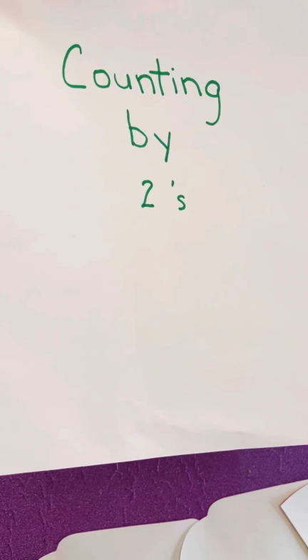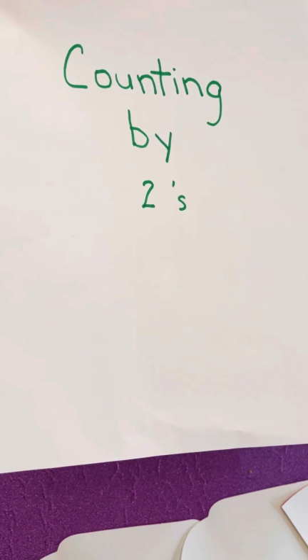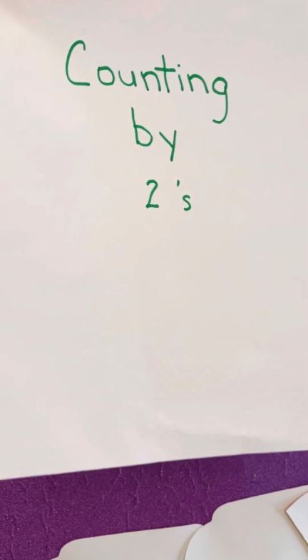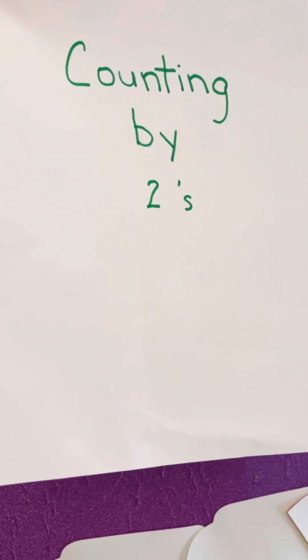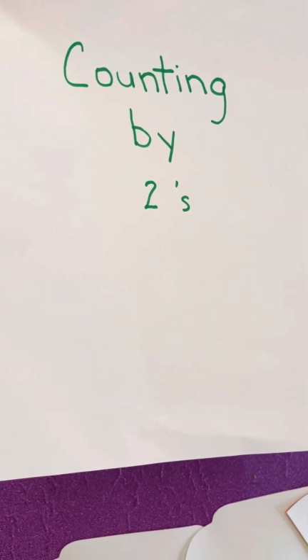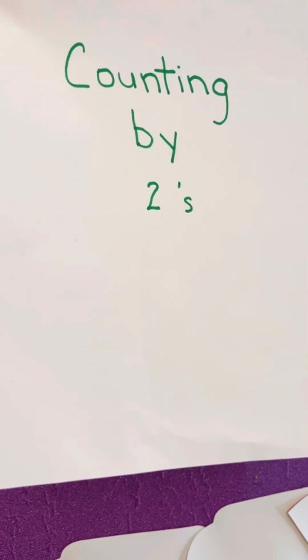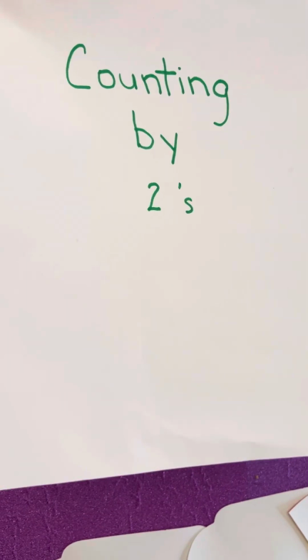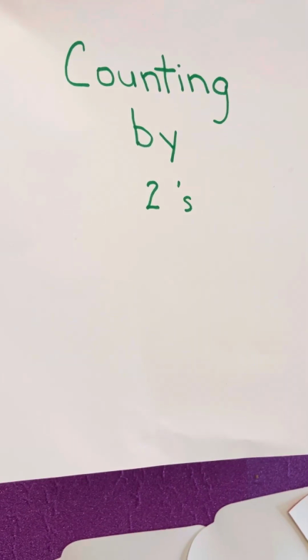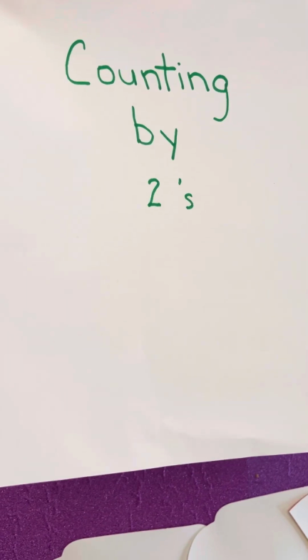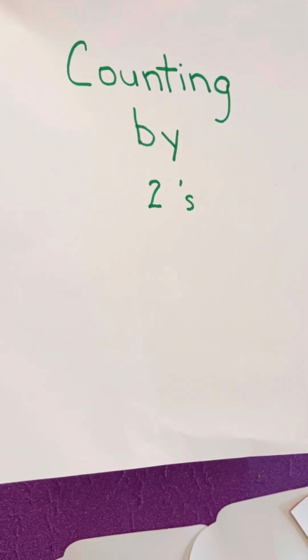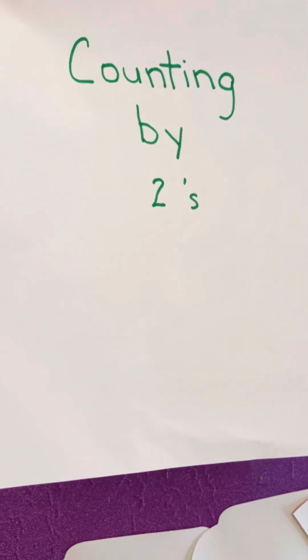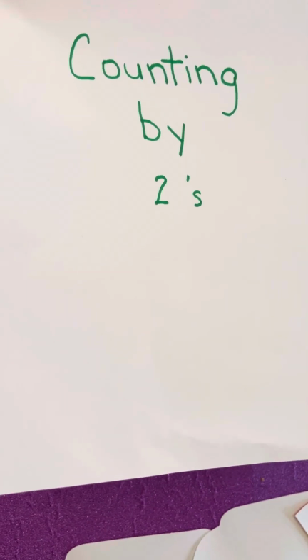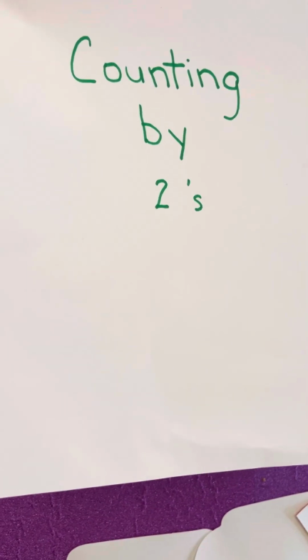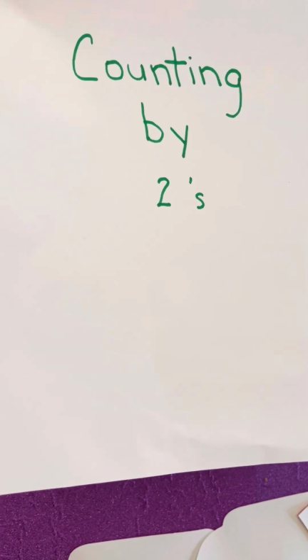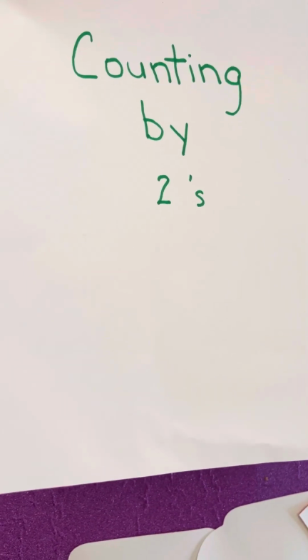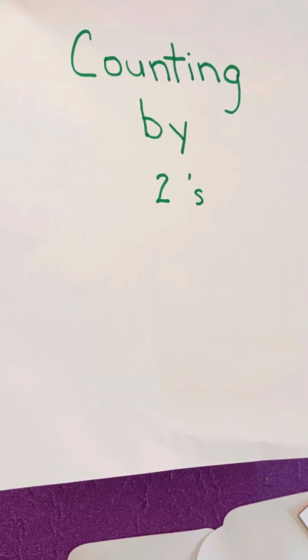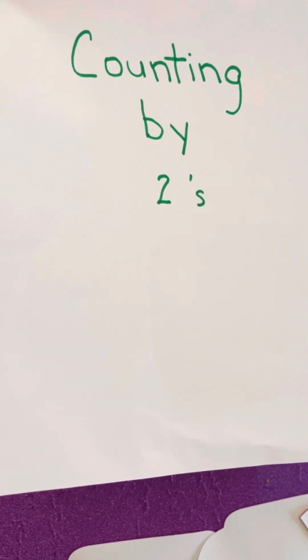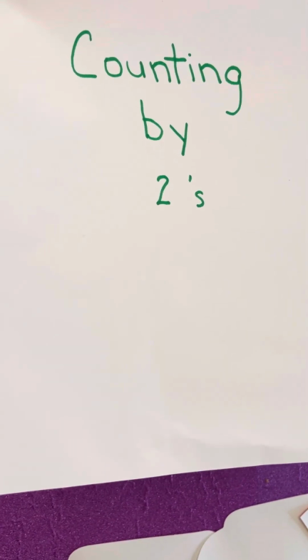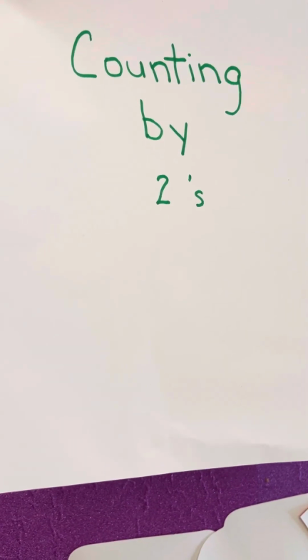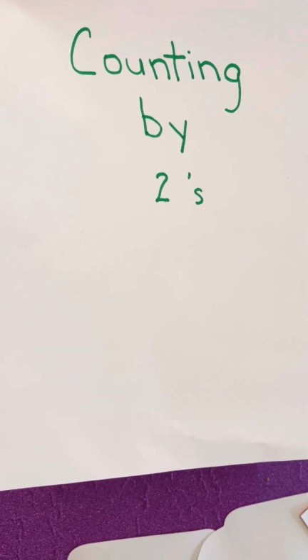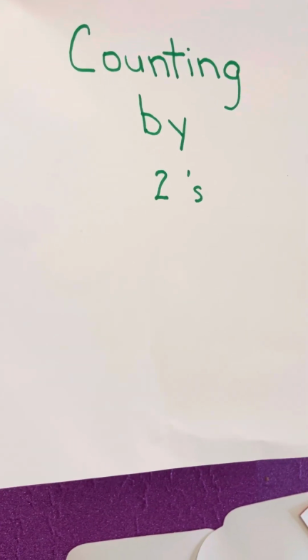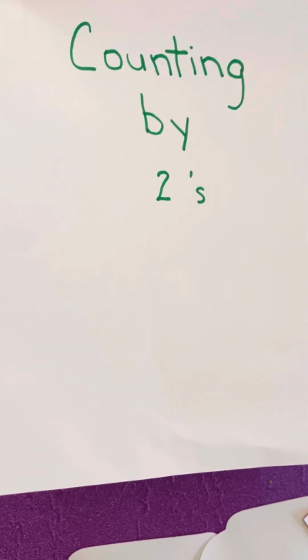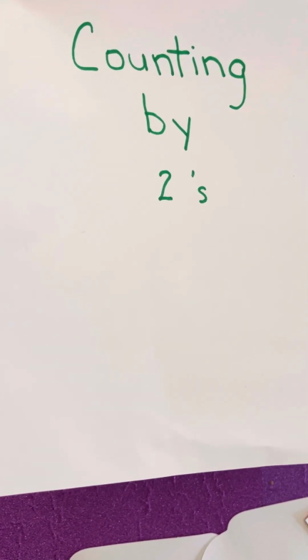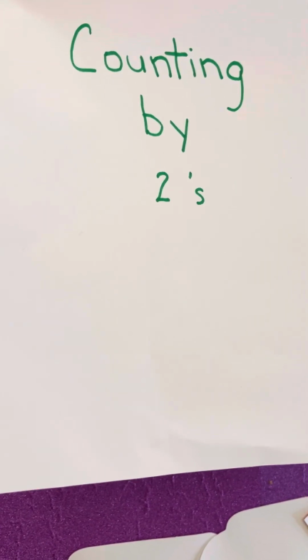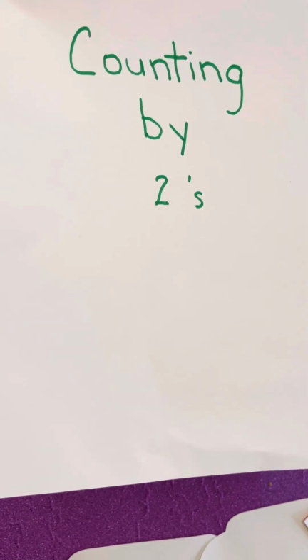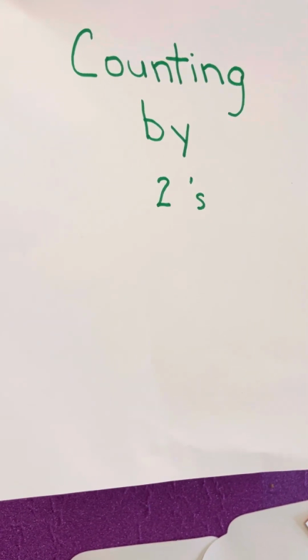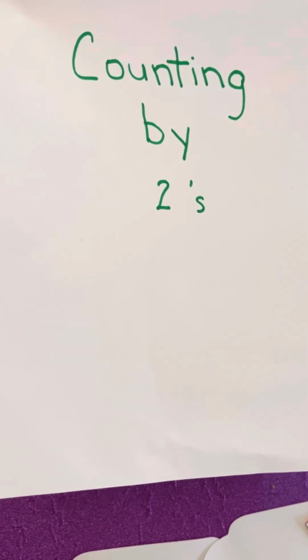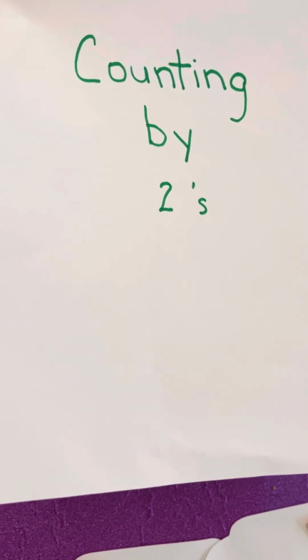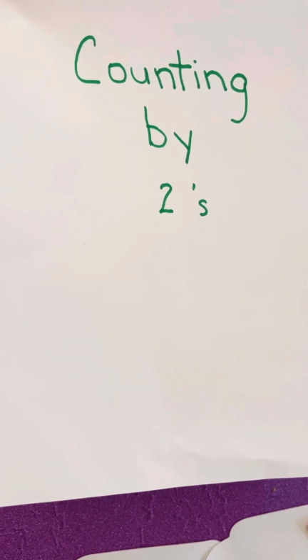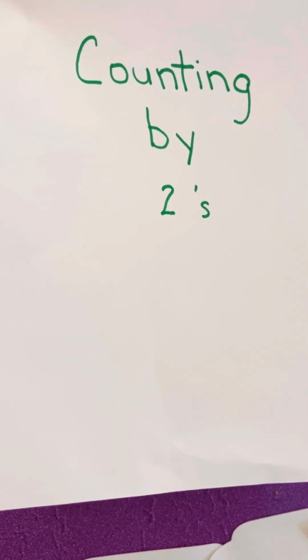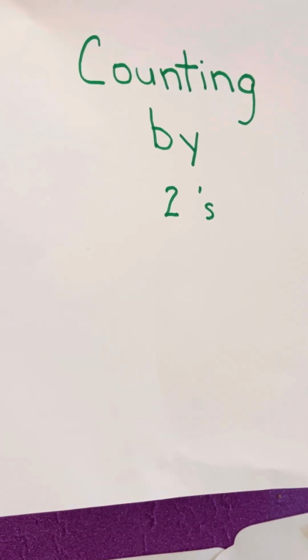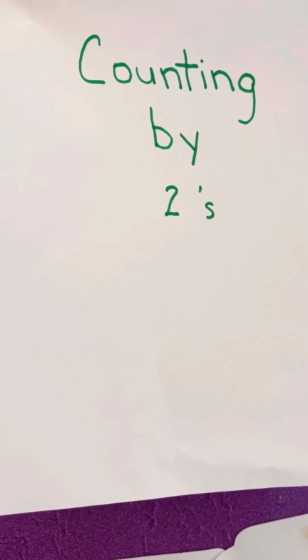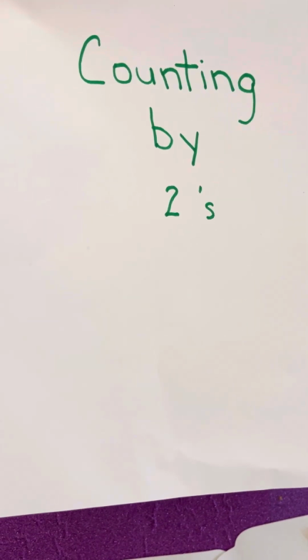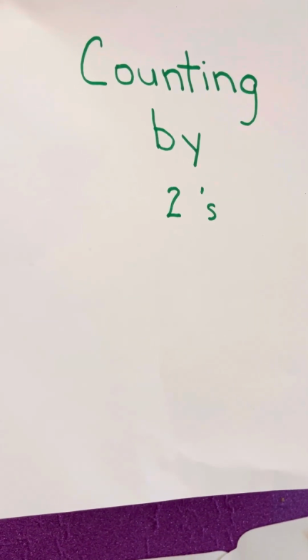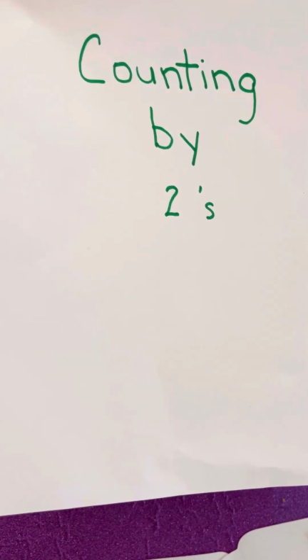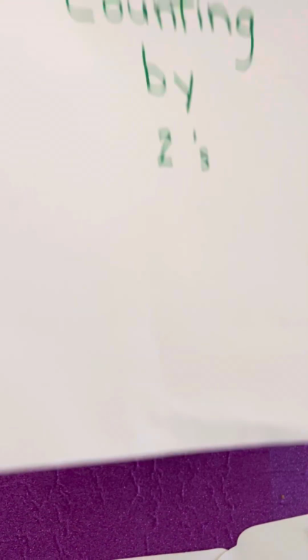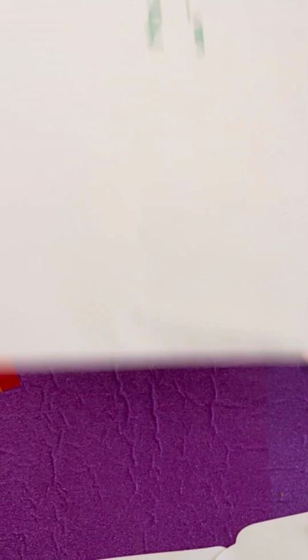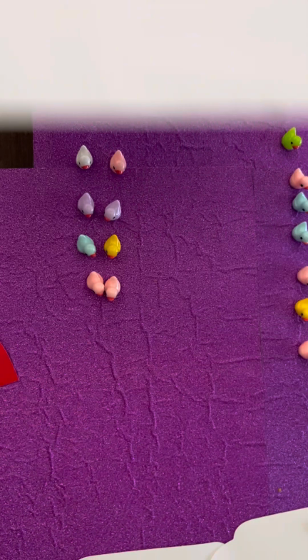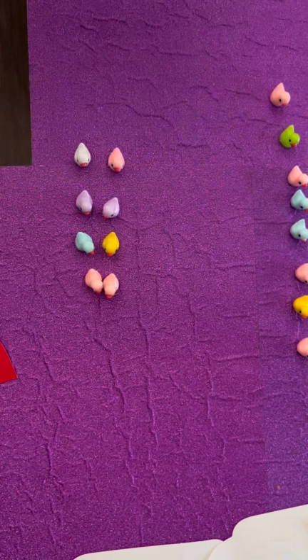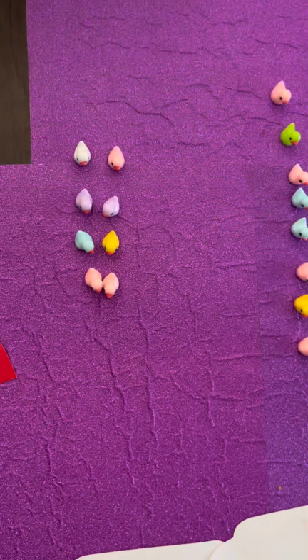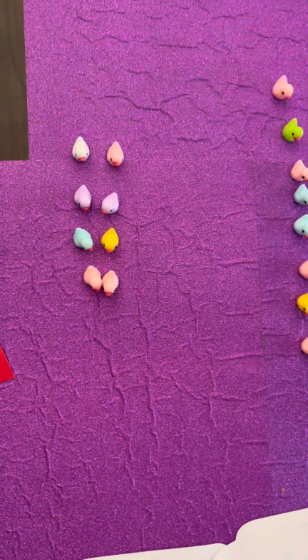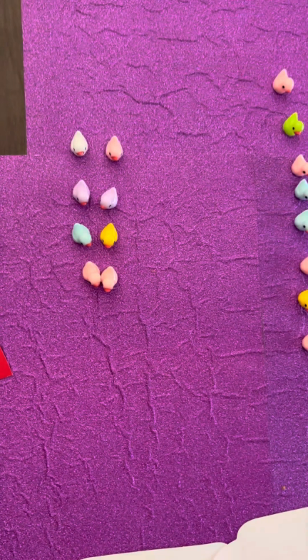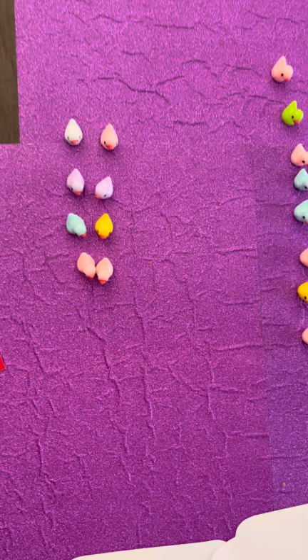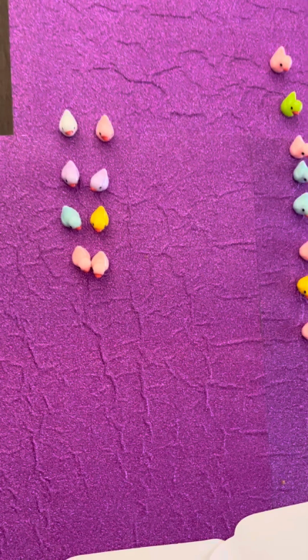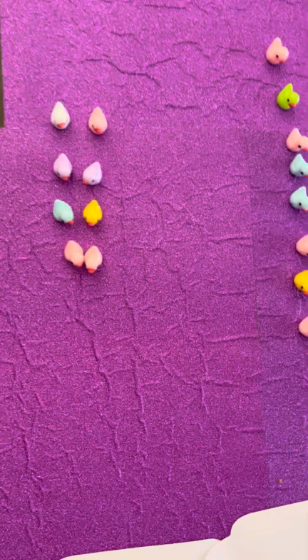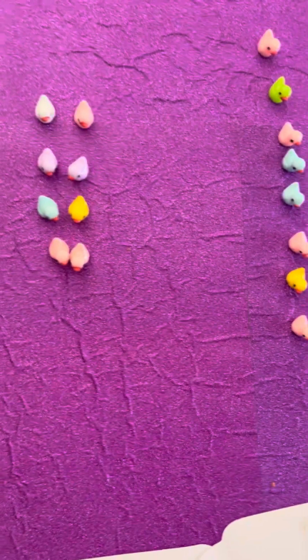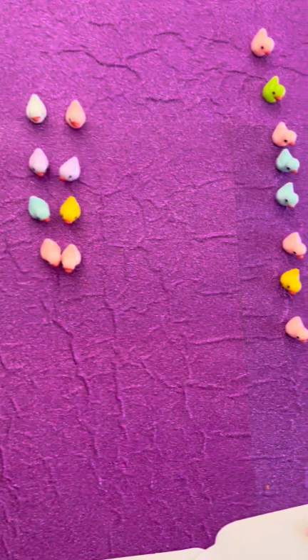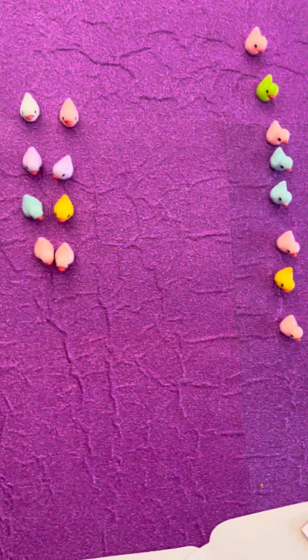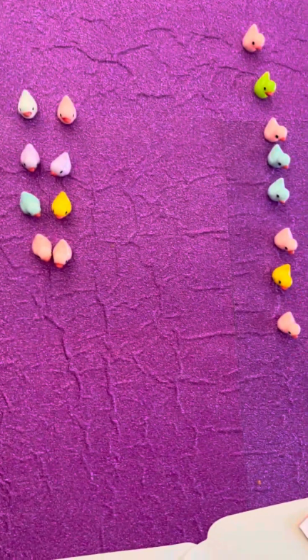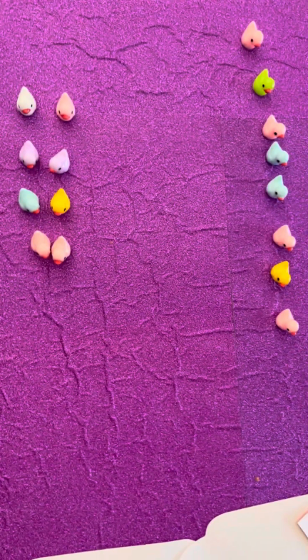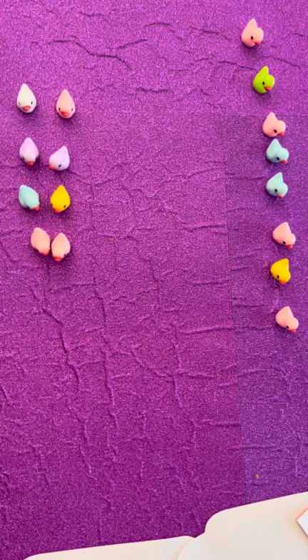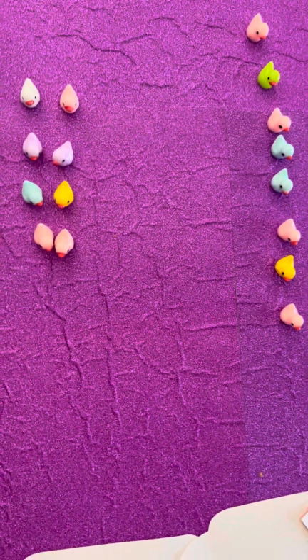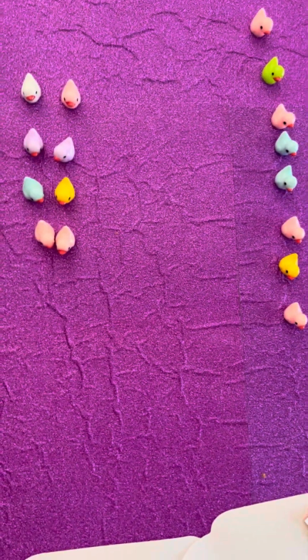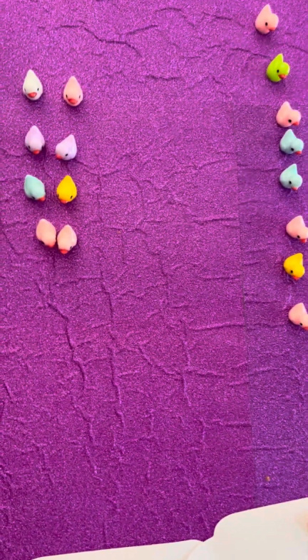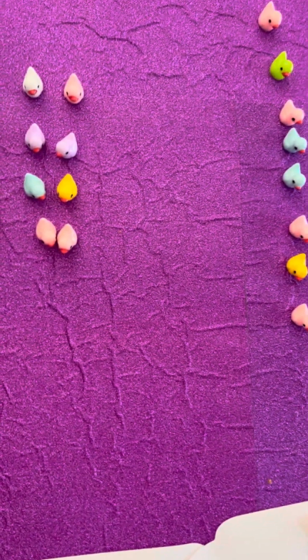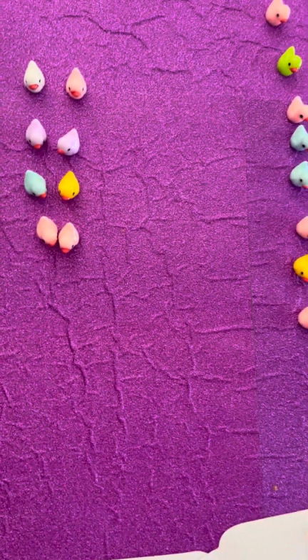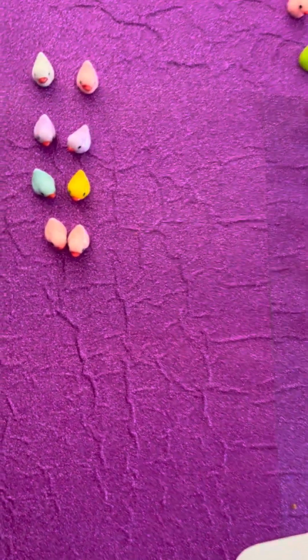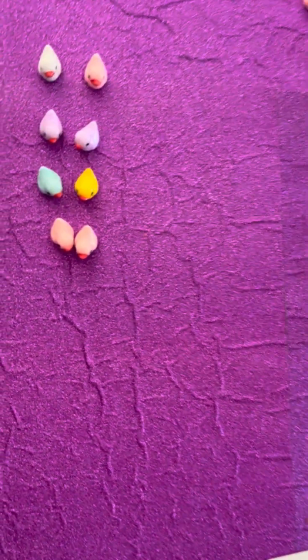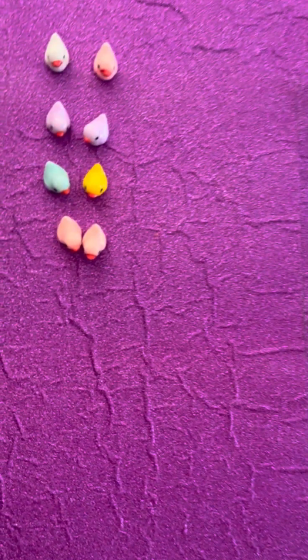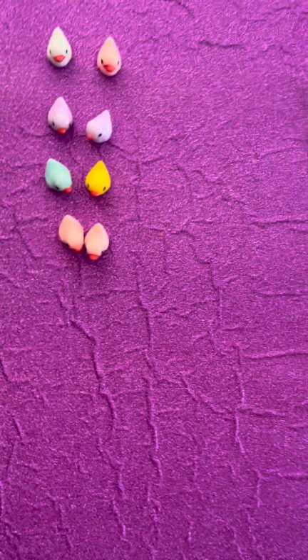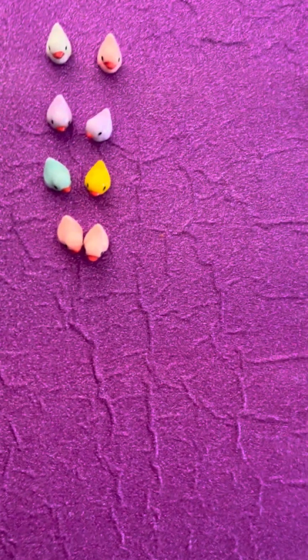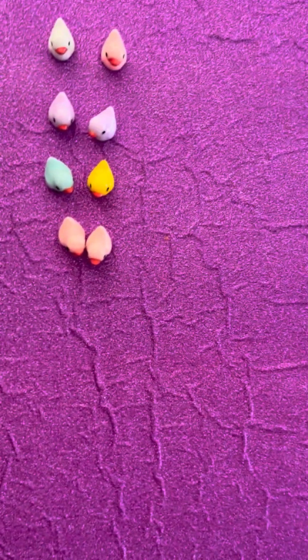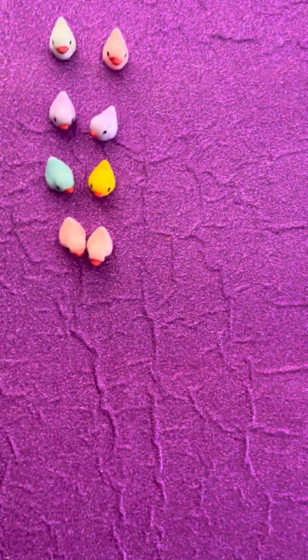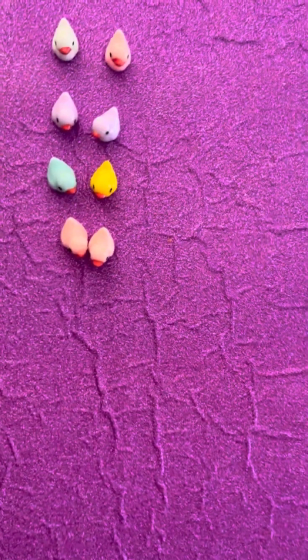Hi students! Today we're going to be counting by twos. It's fun and it's fast.